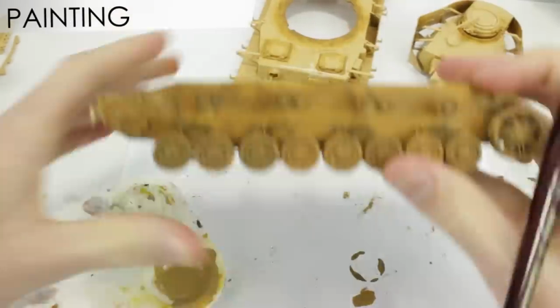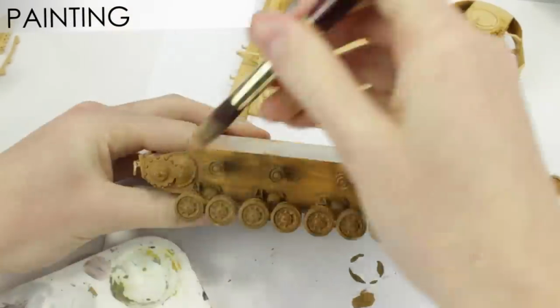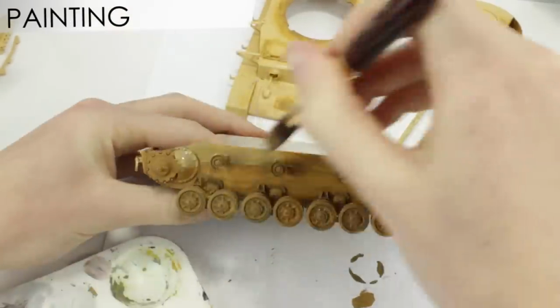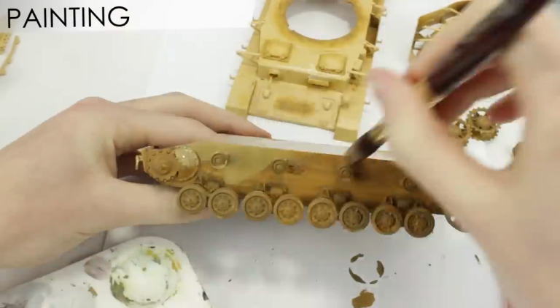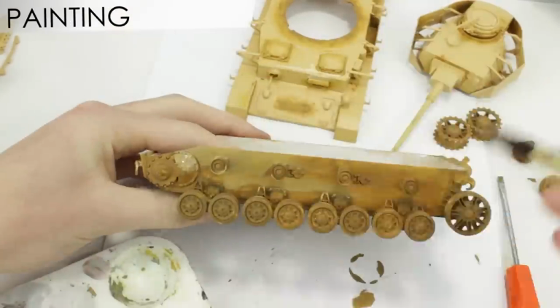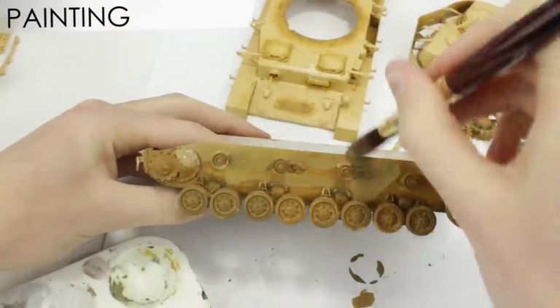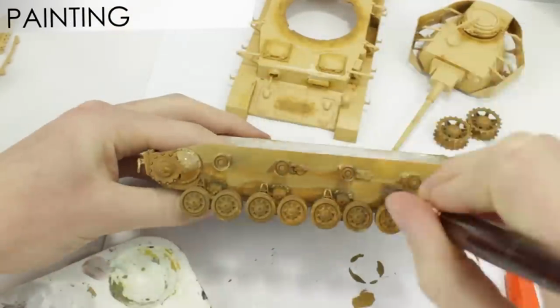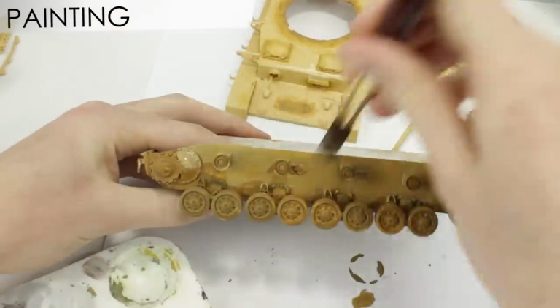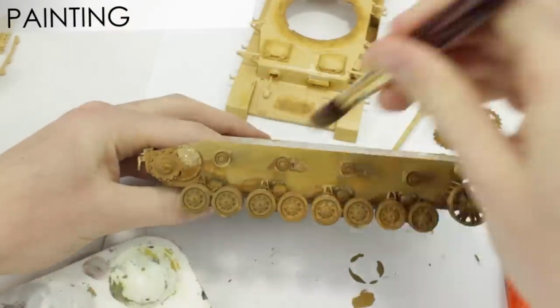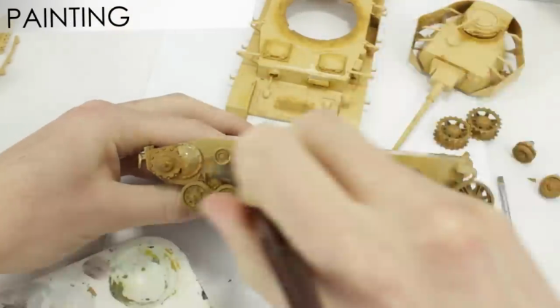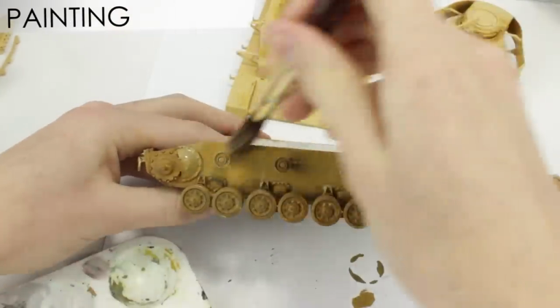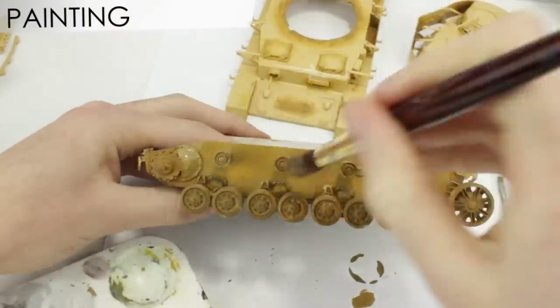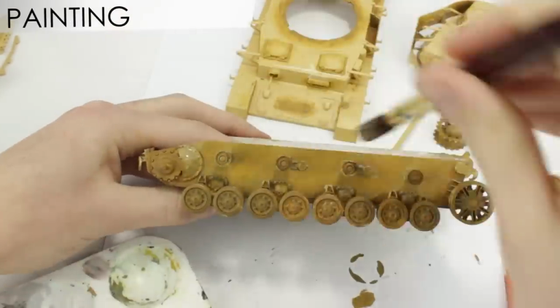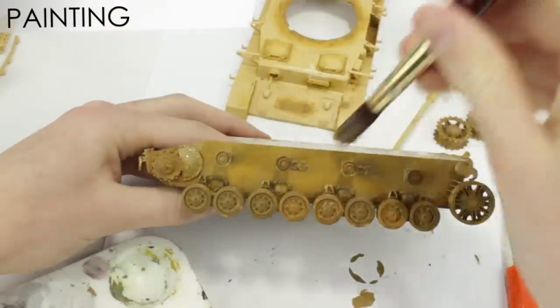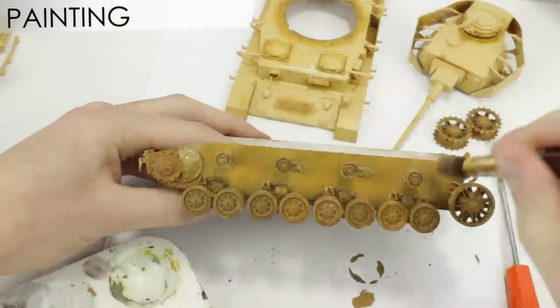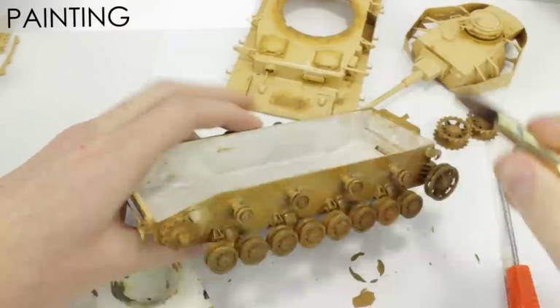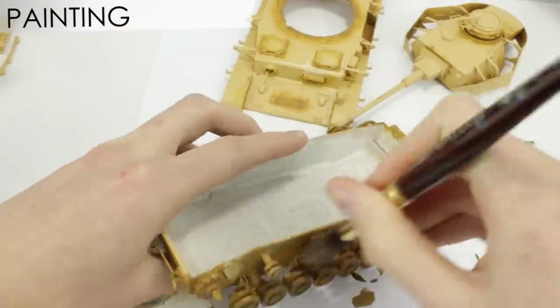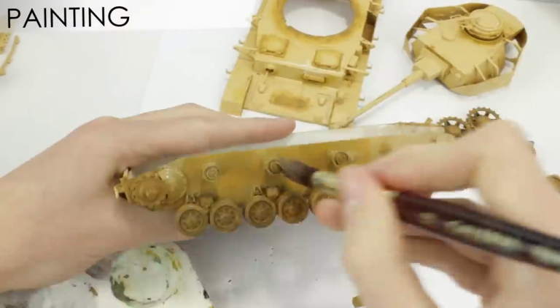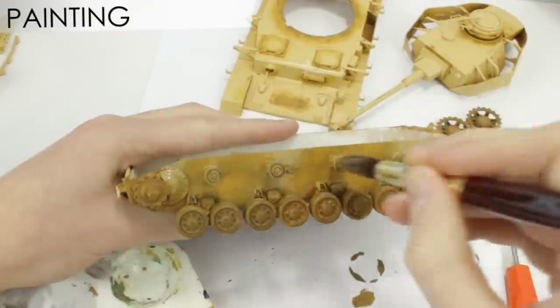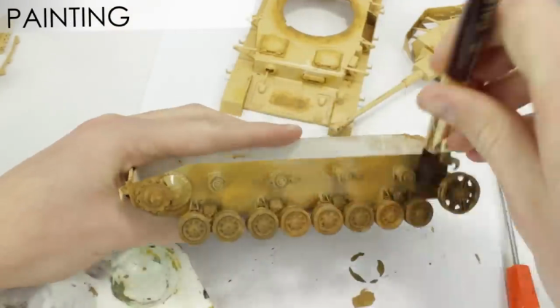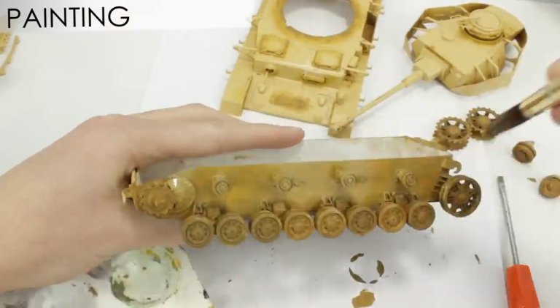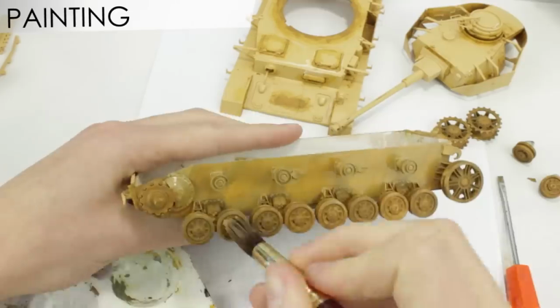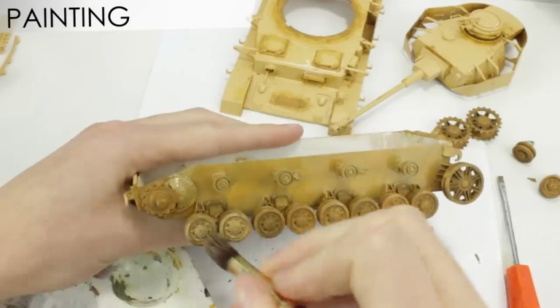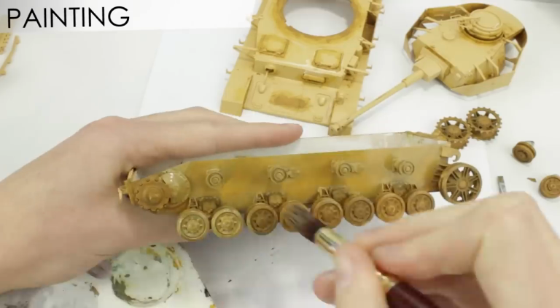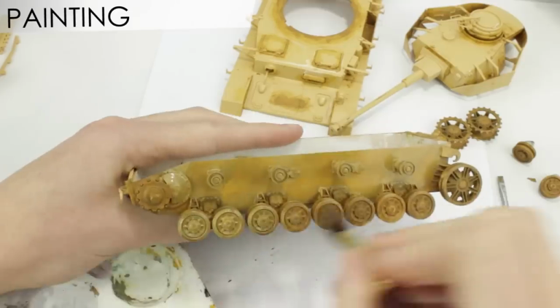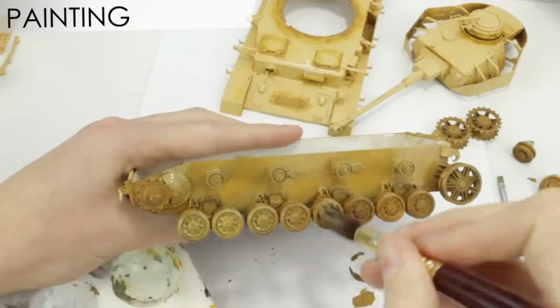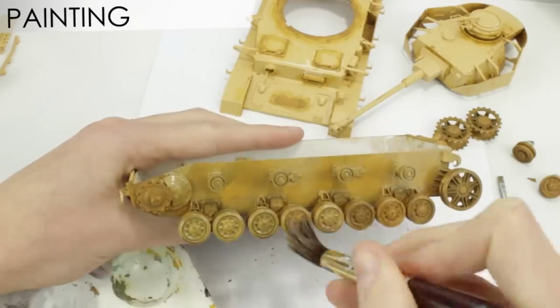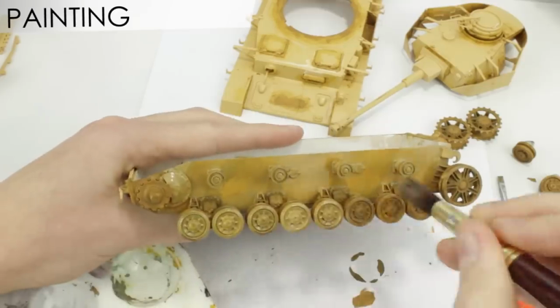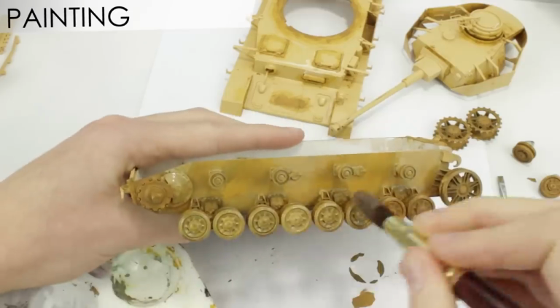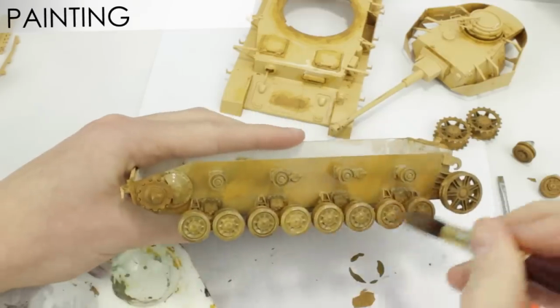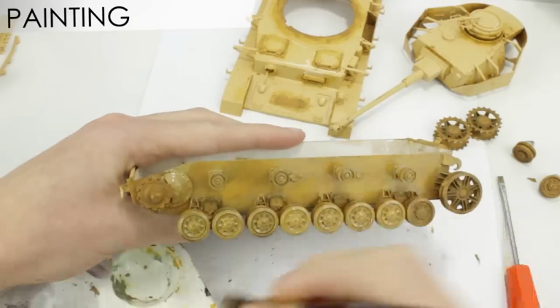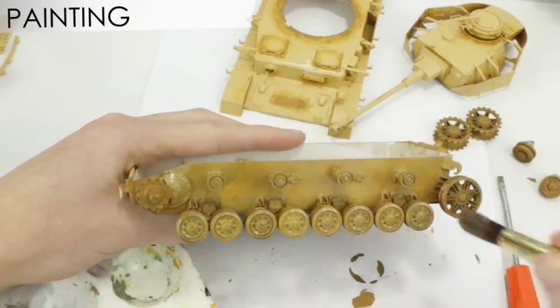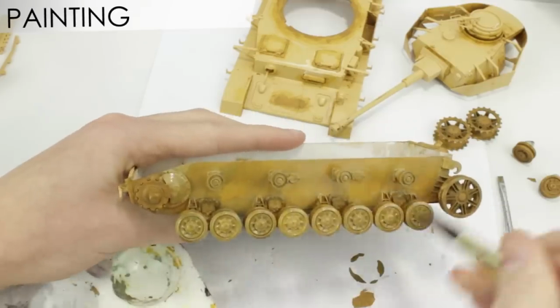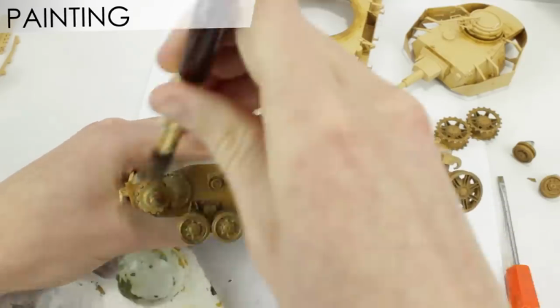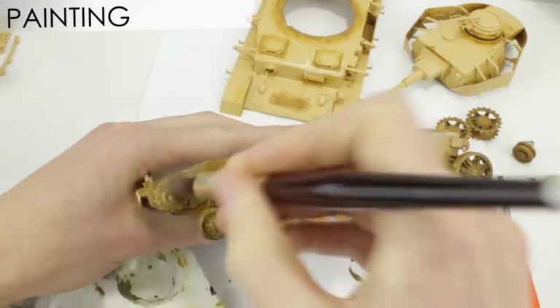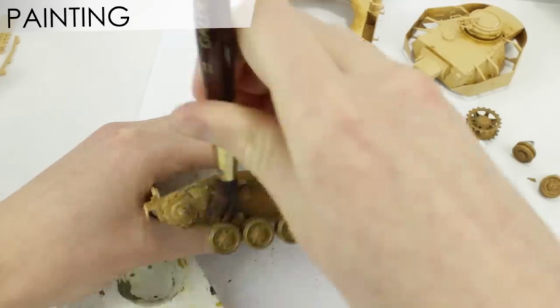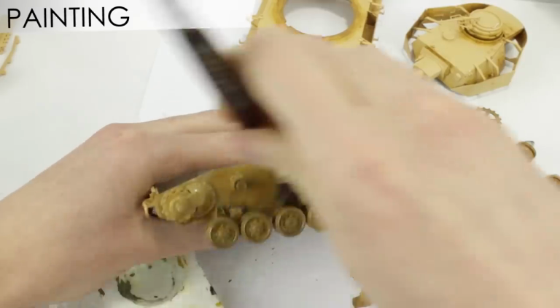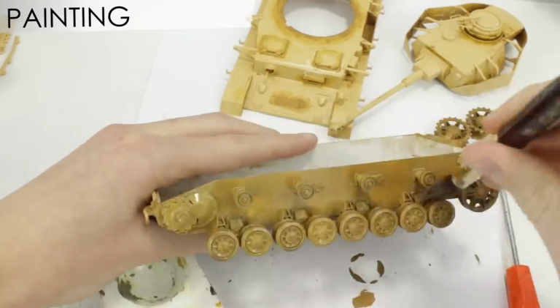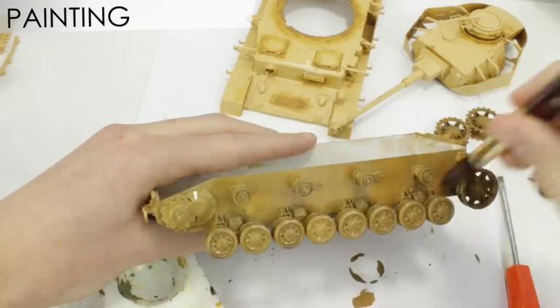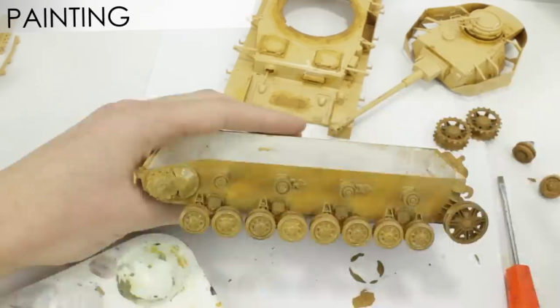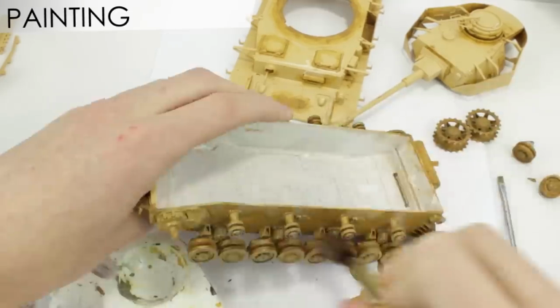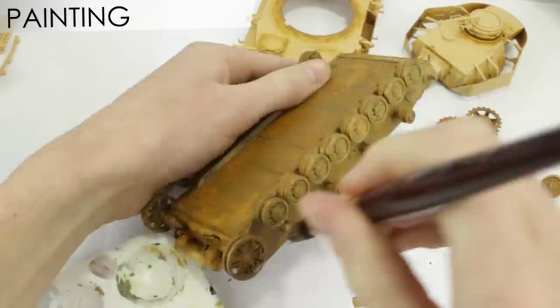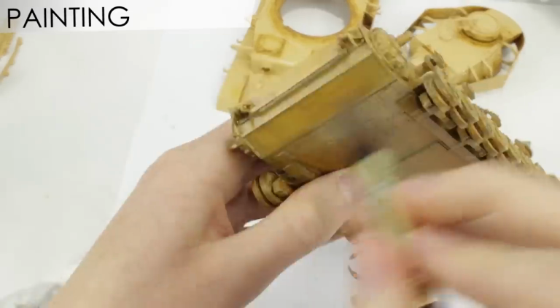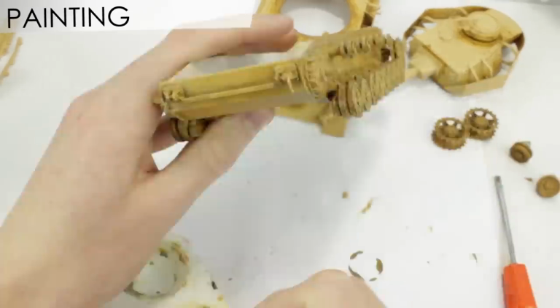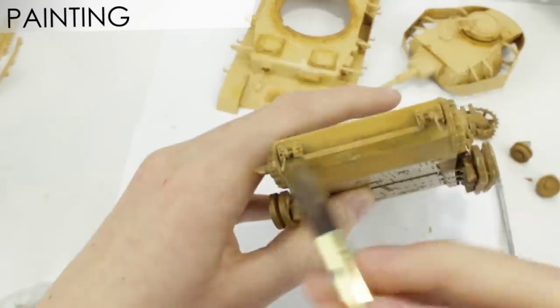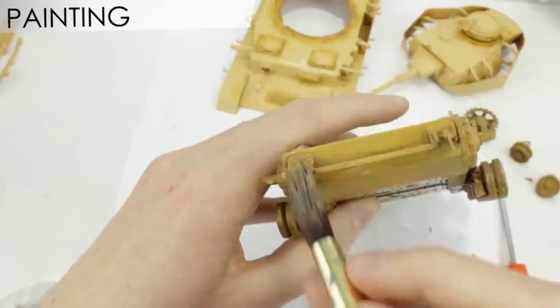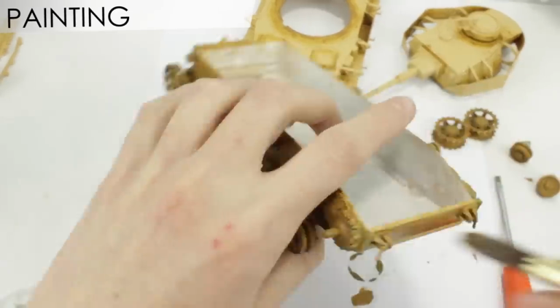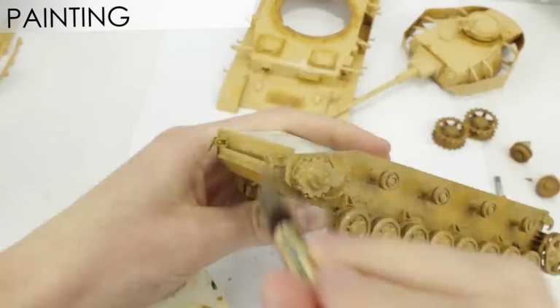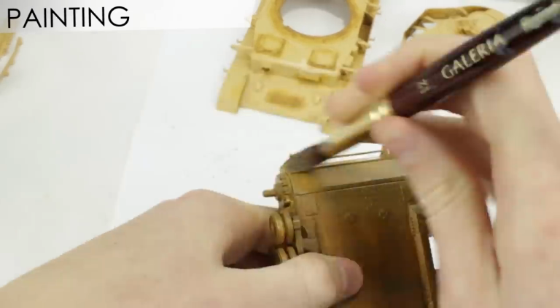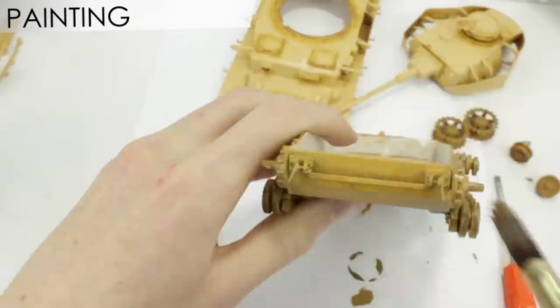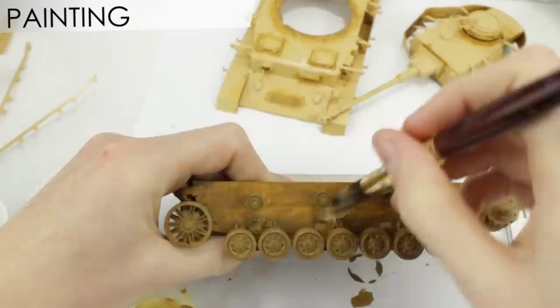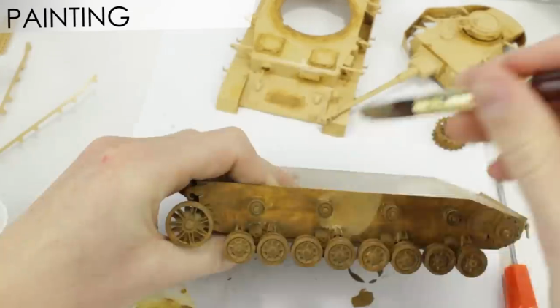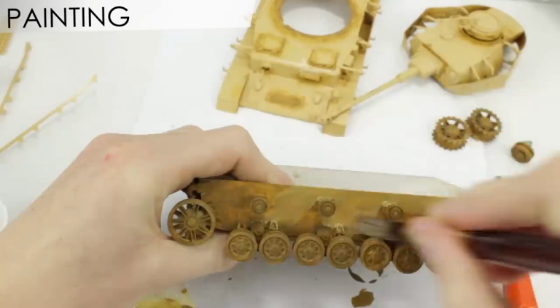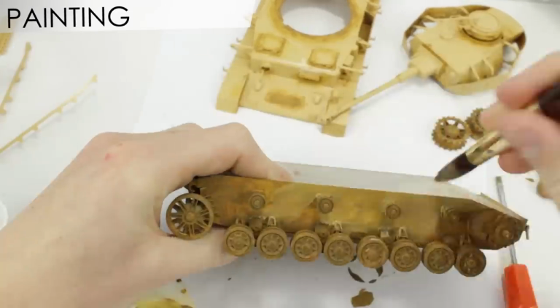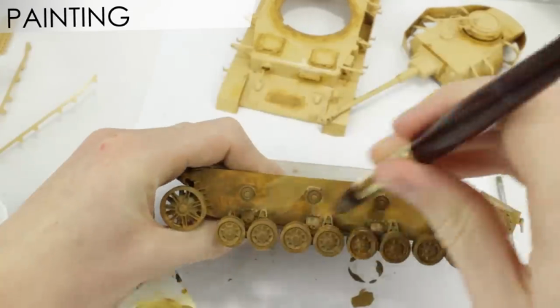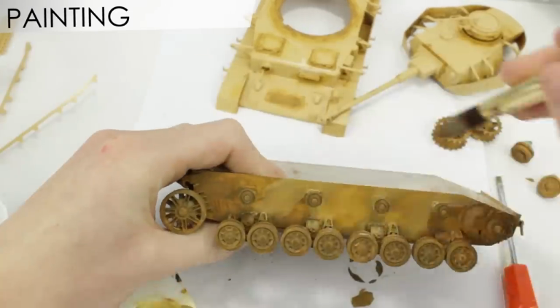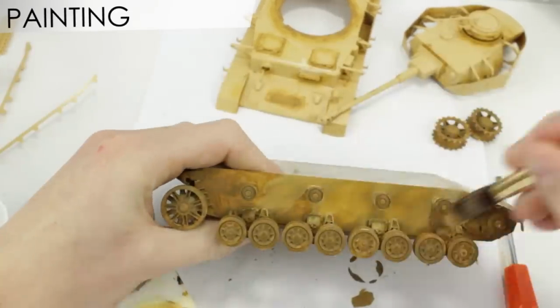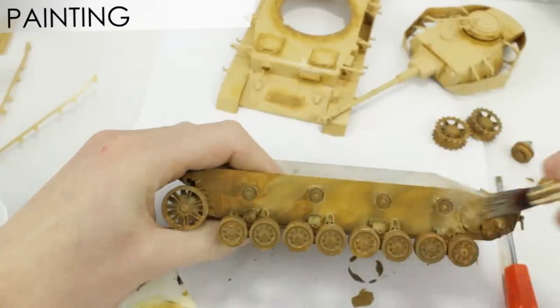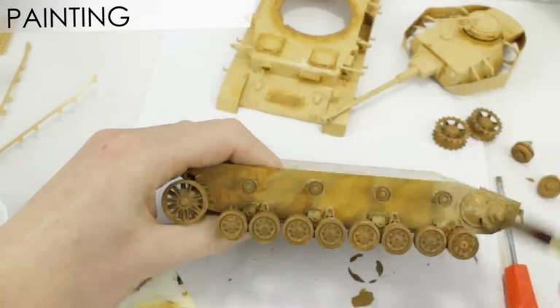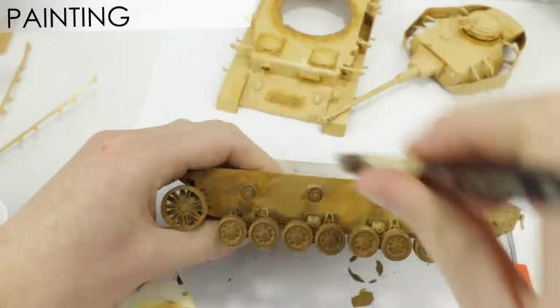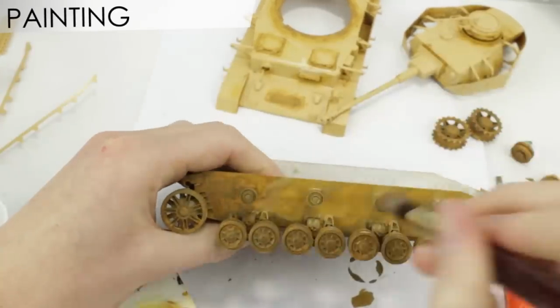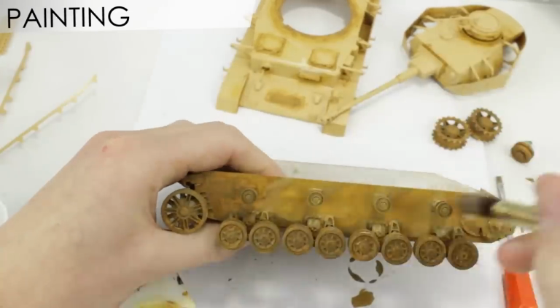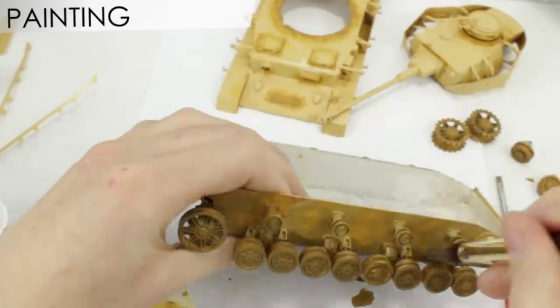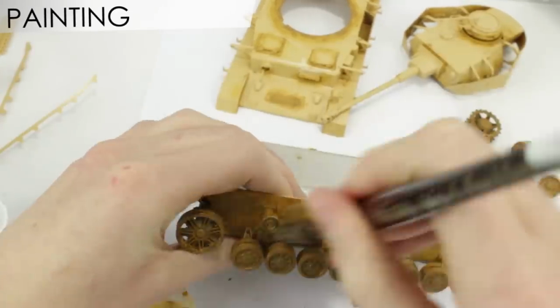The Panzer IV's later in the war were painted this sandy colour right at the factory, so I covered the entire underside in the base coat with Humbrol 93.